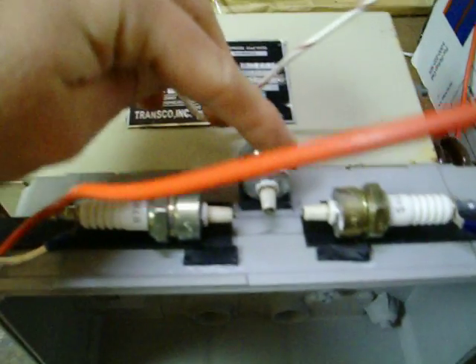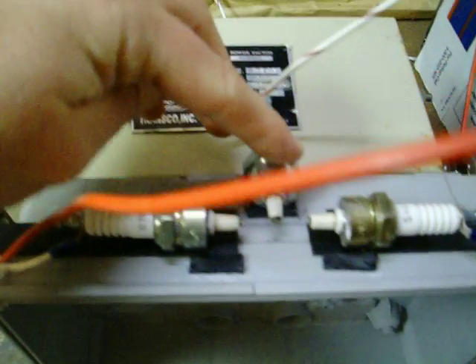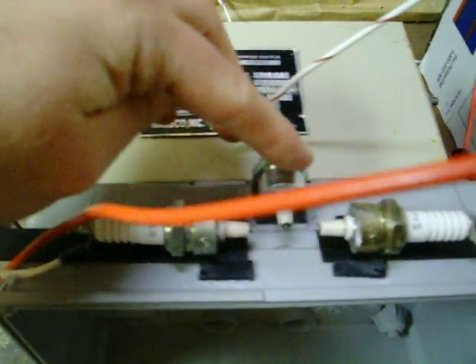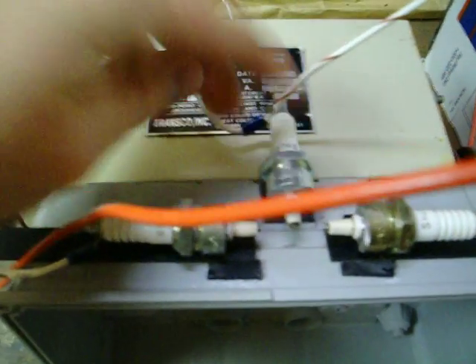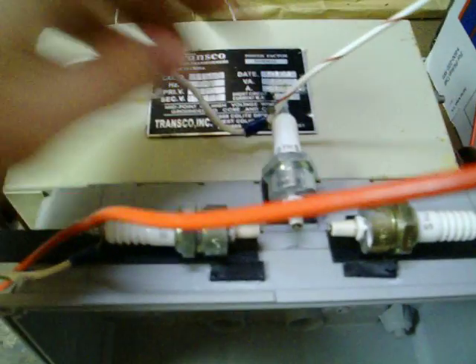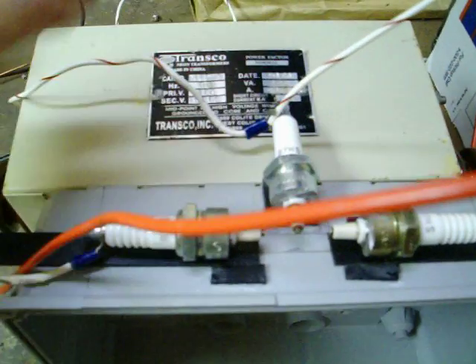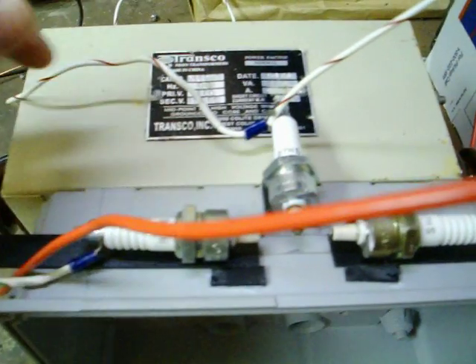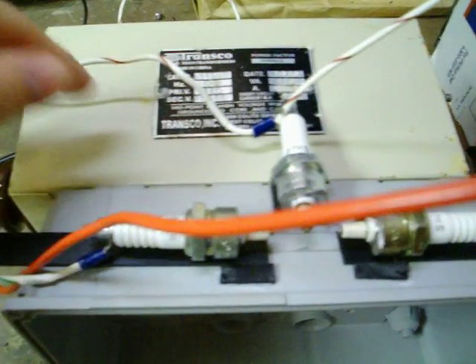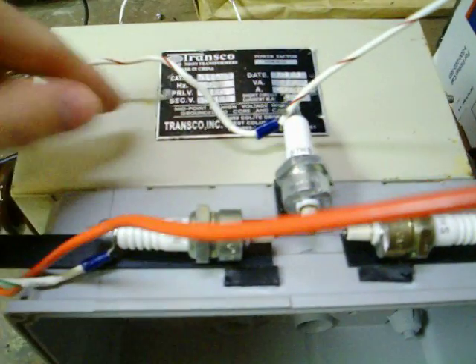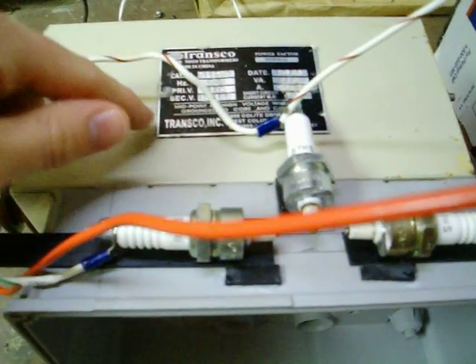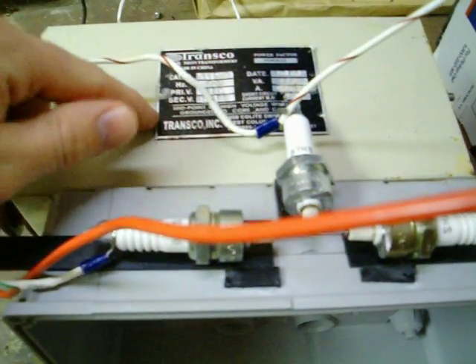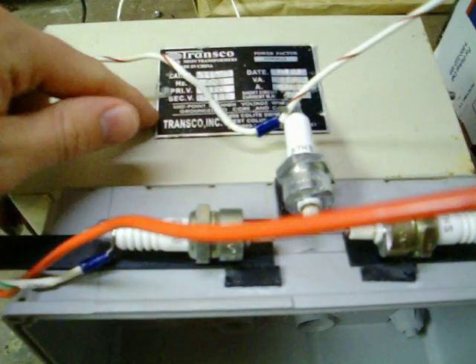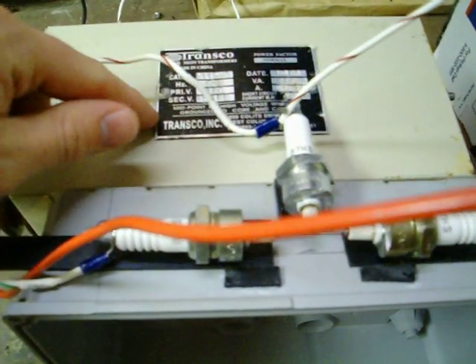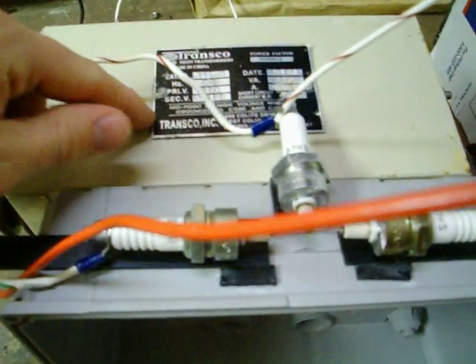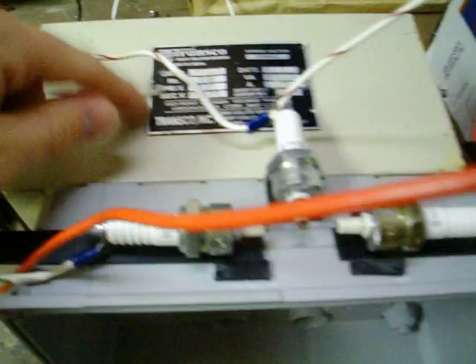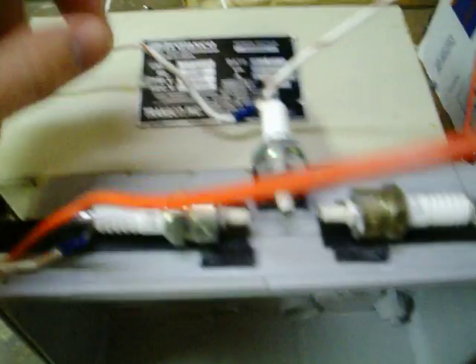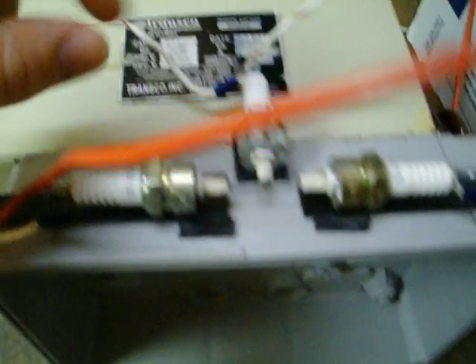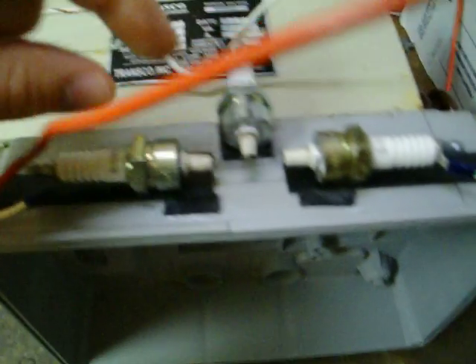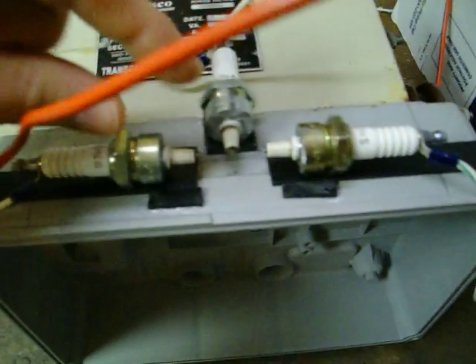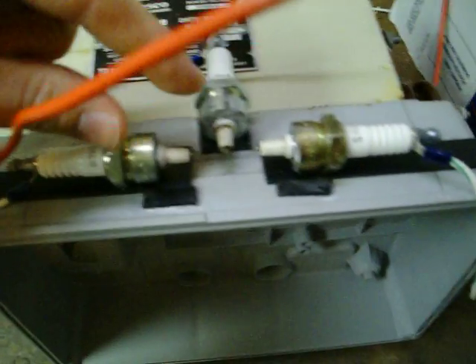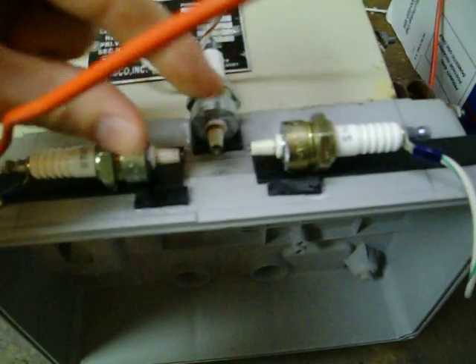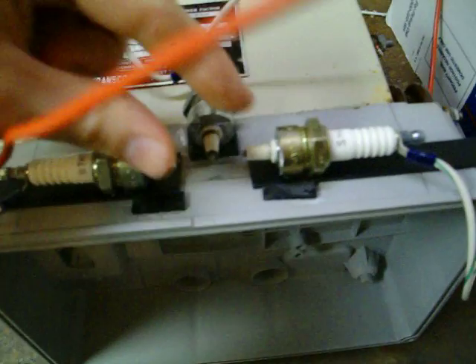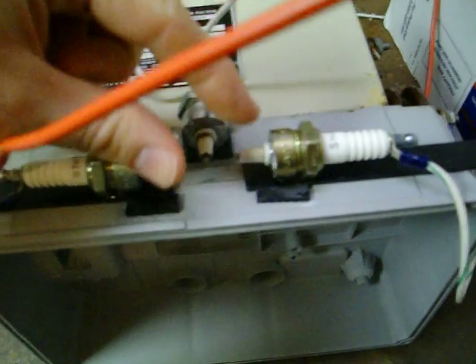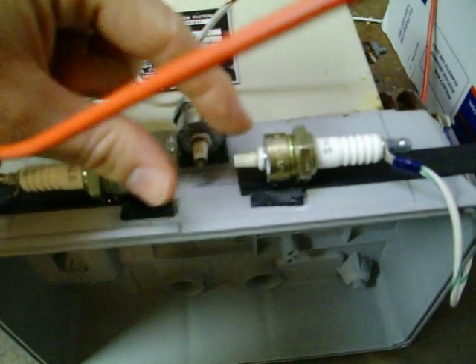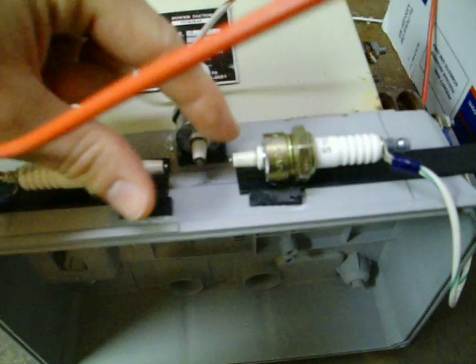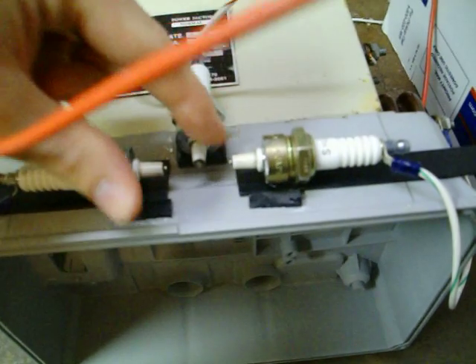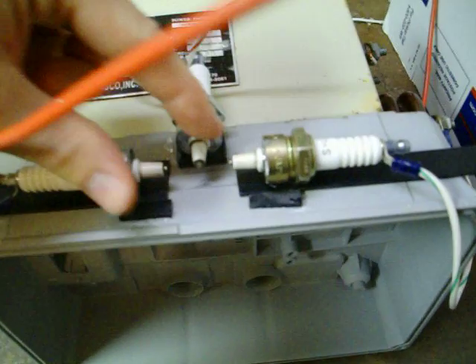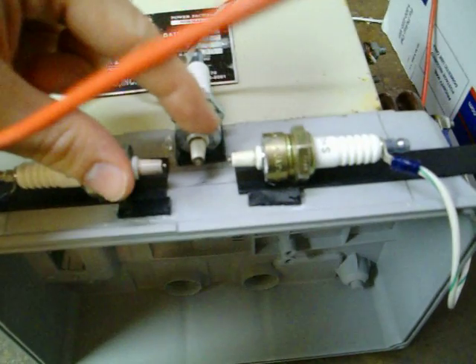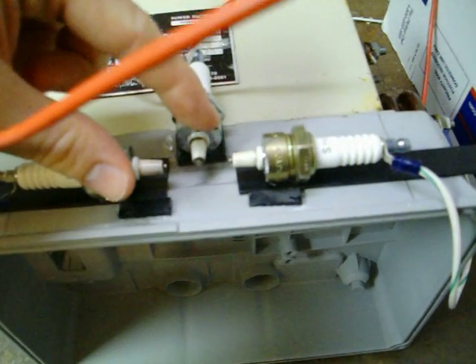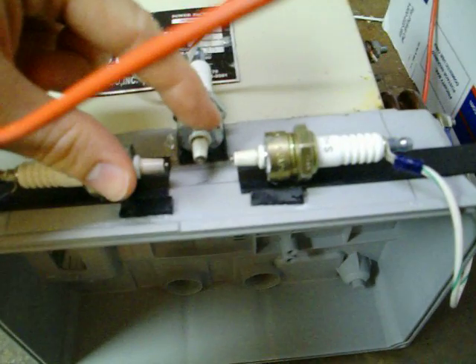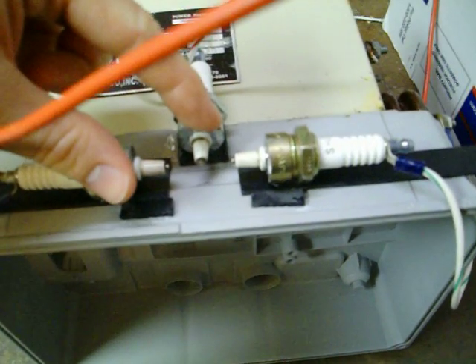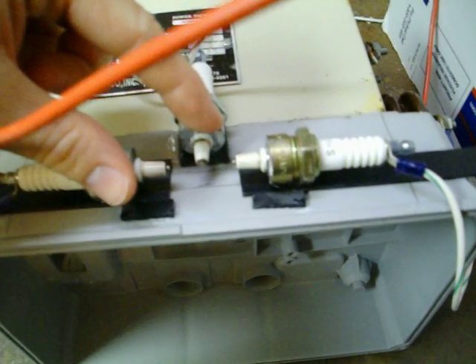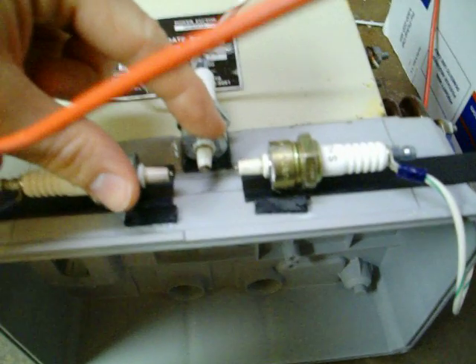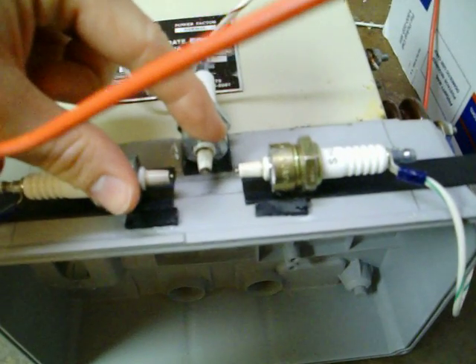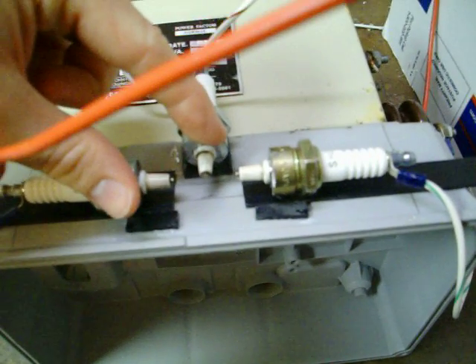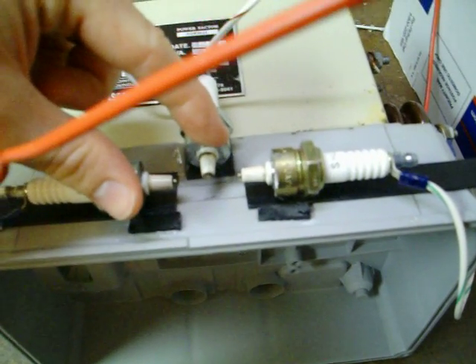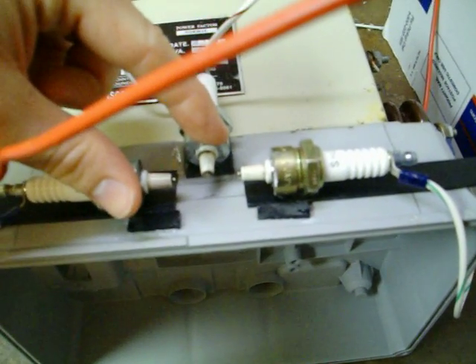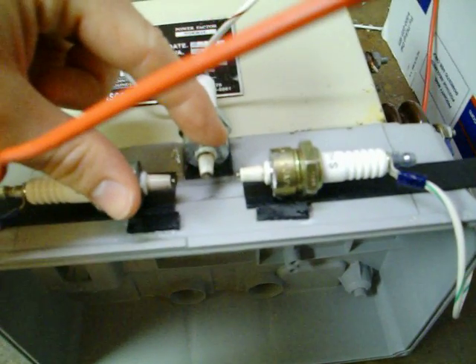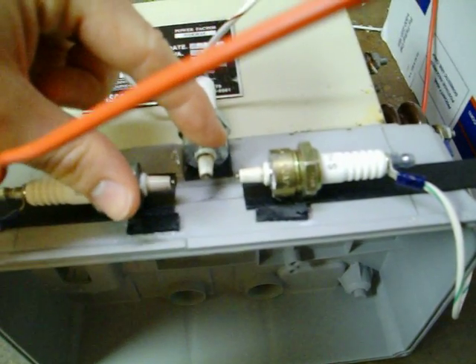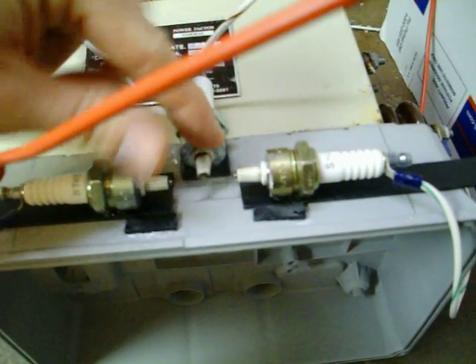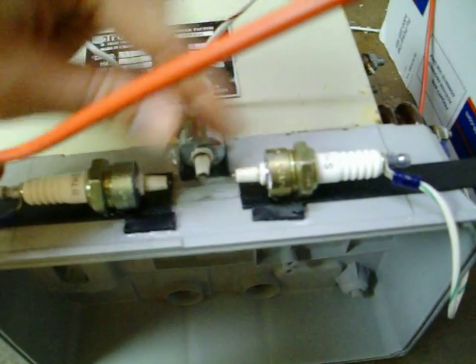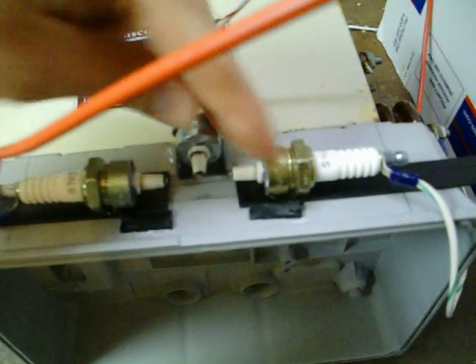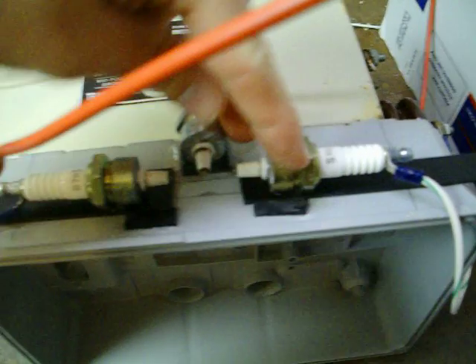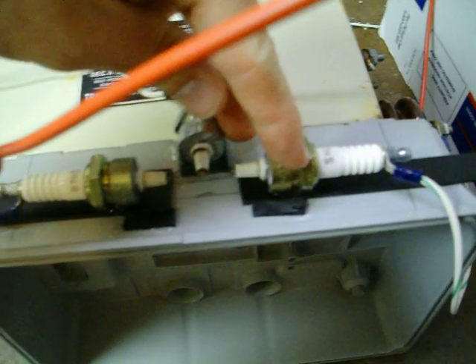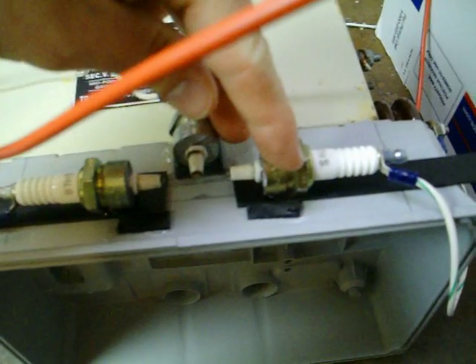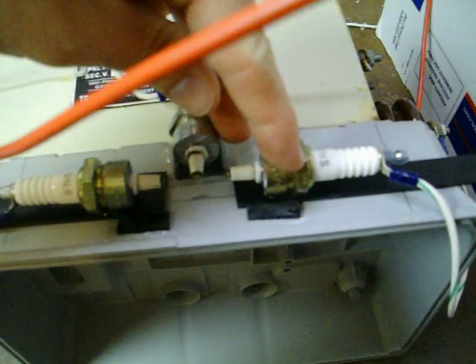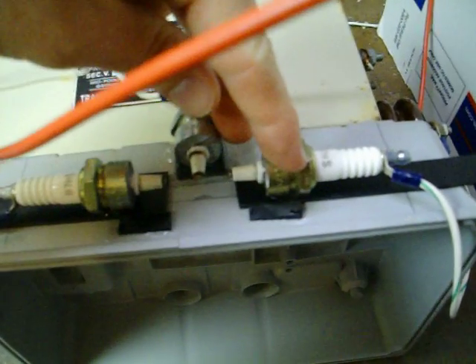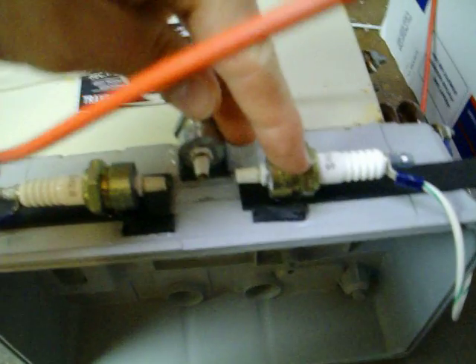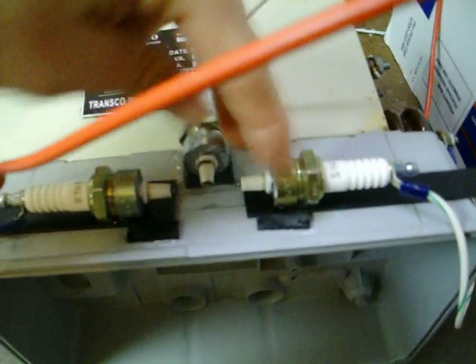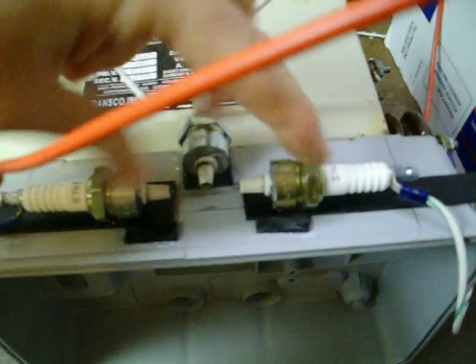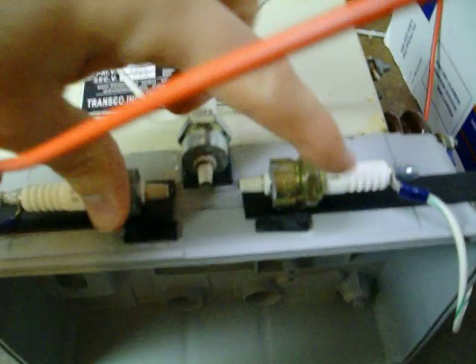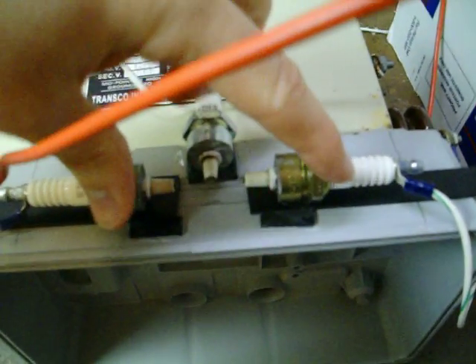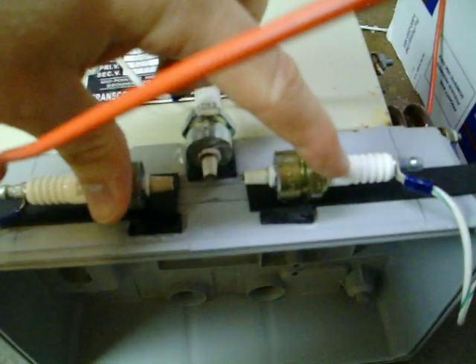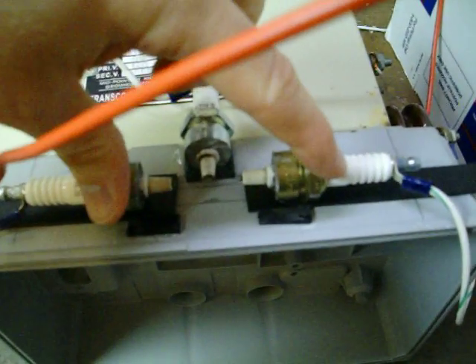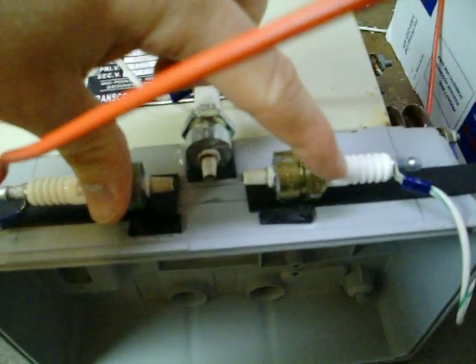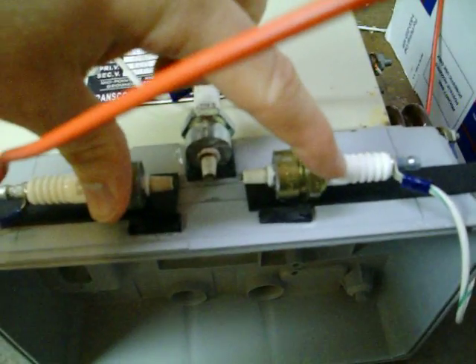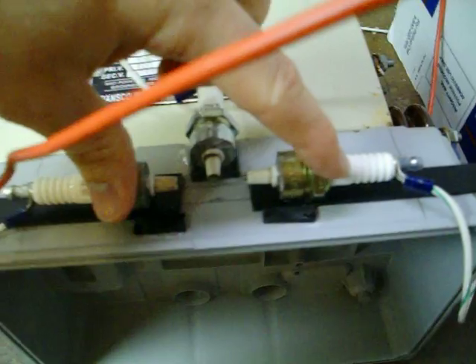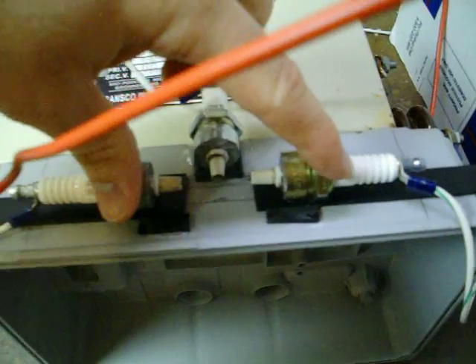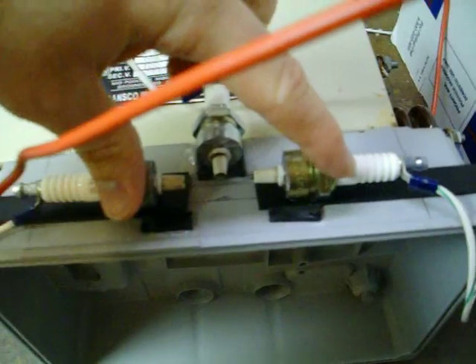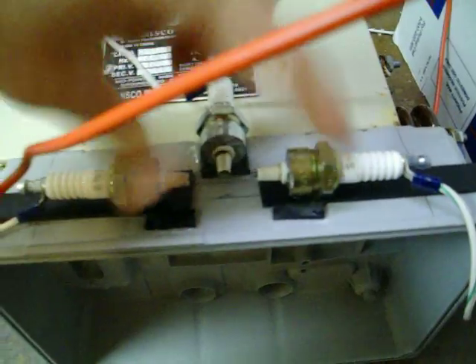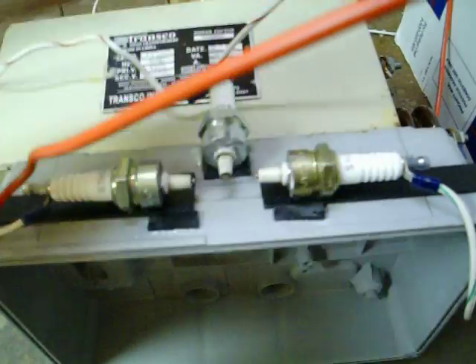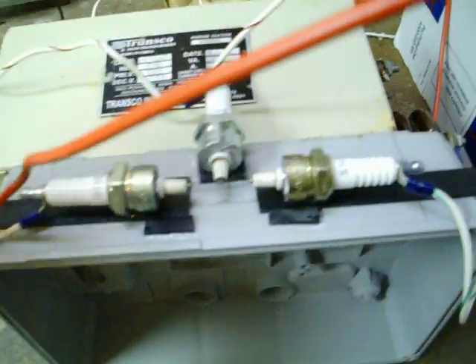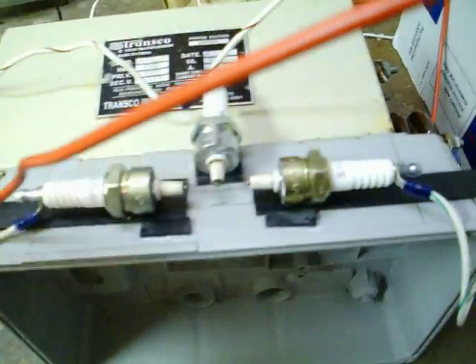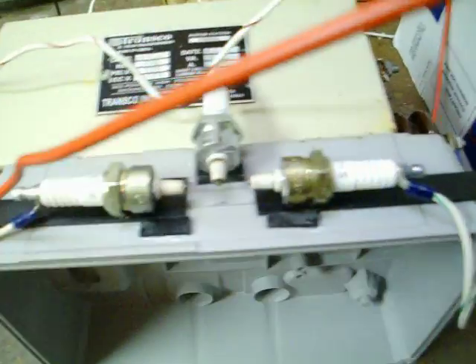But this transformer center taps, so if I were to measure between here and here it'd be 7,500, same here. But here and here you get 15,000.